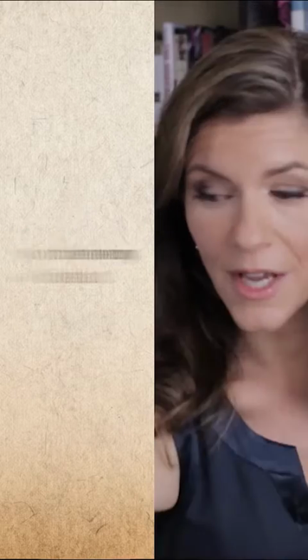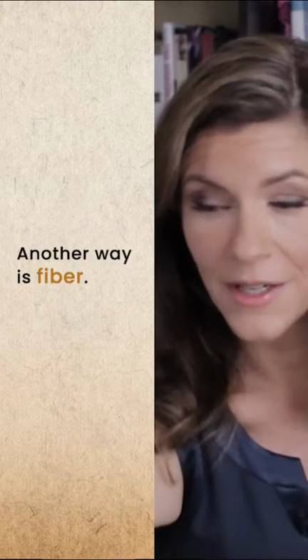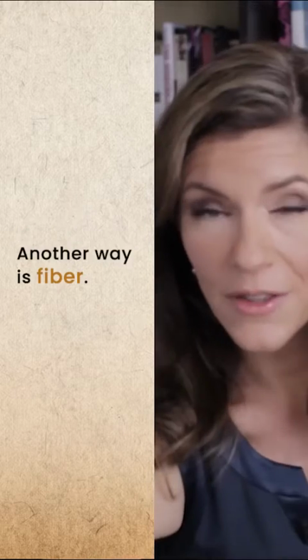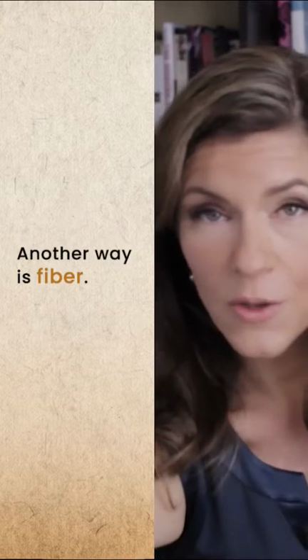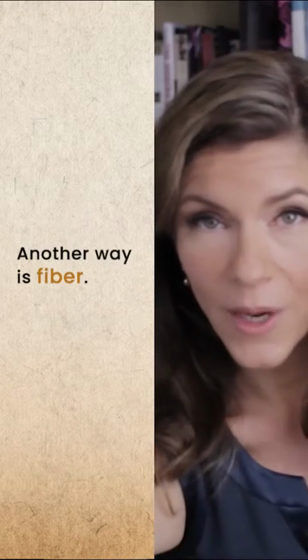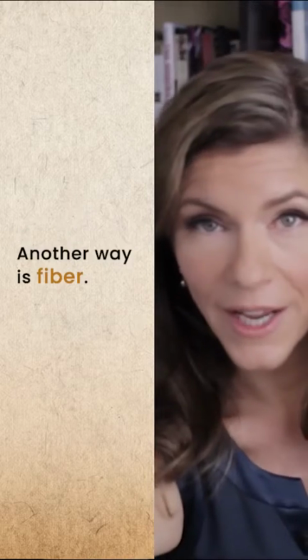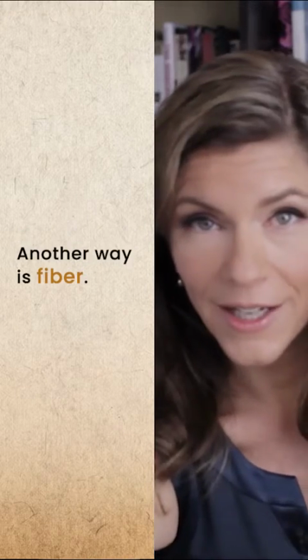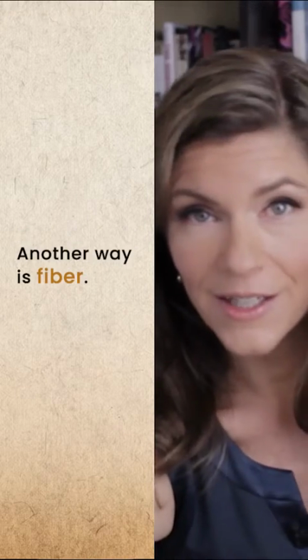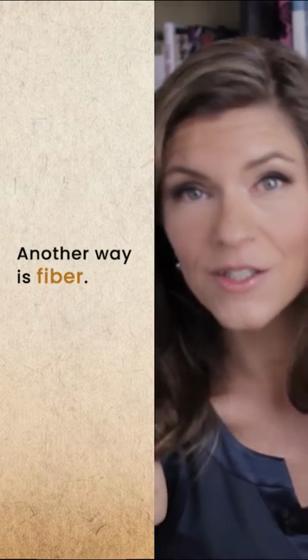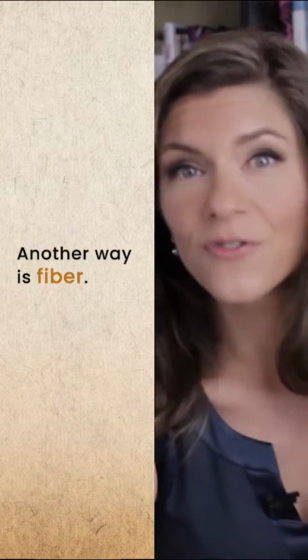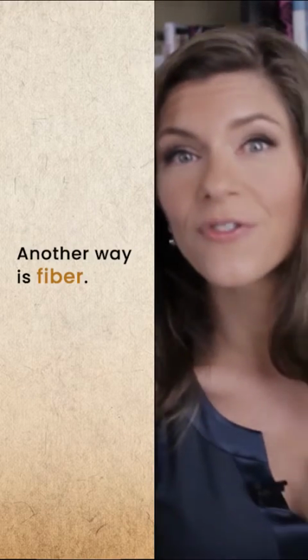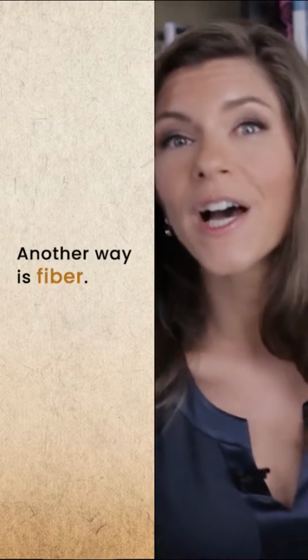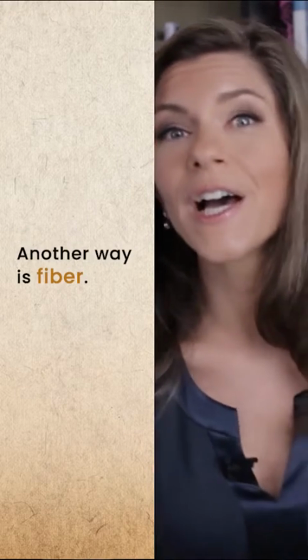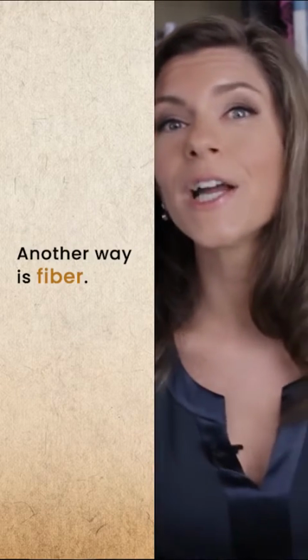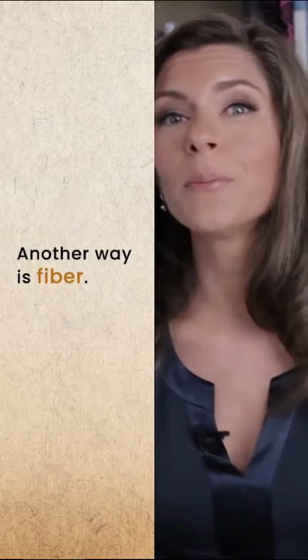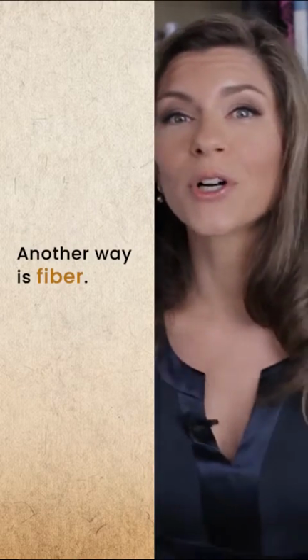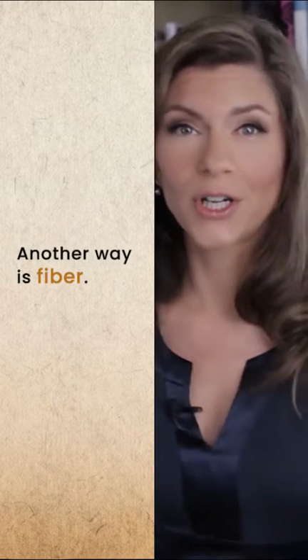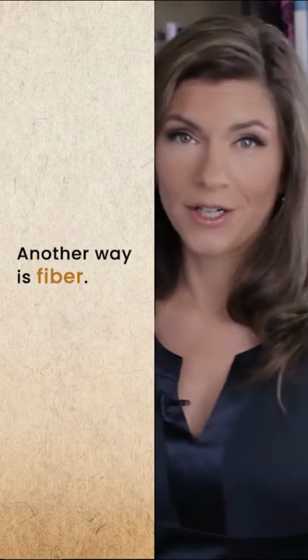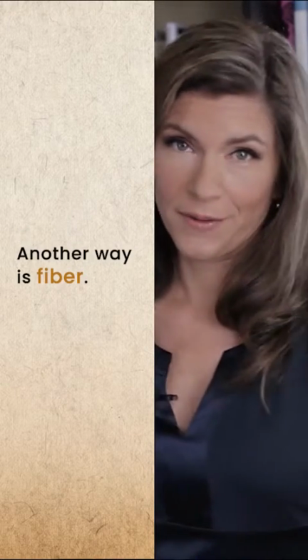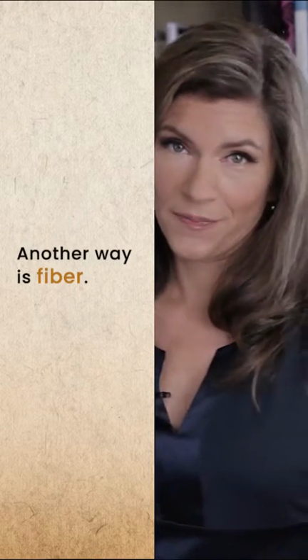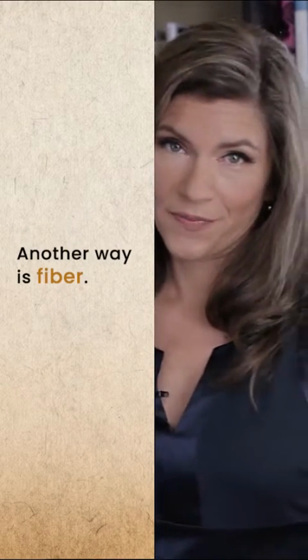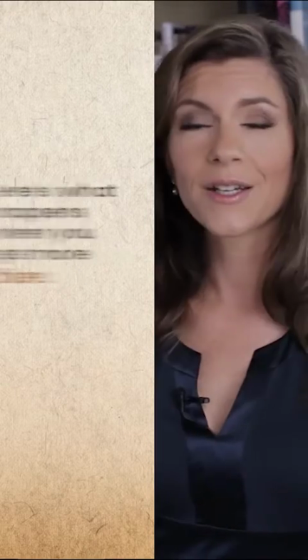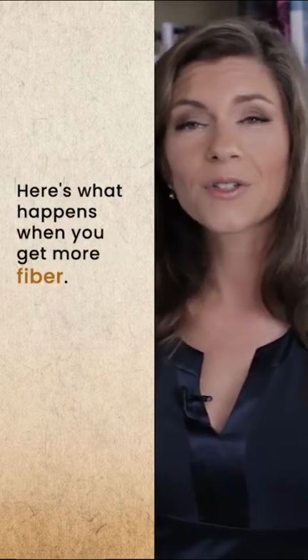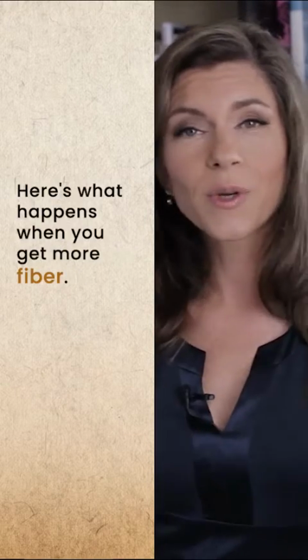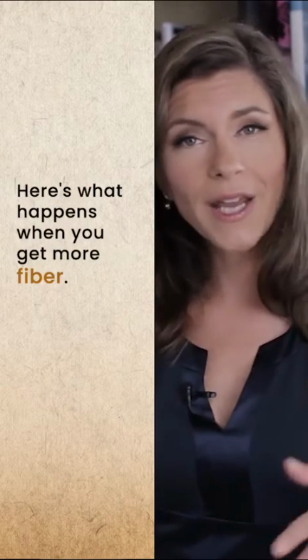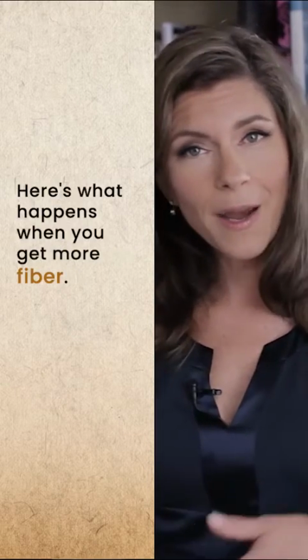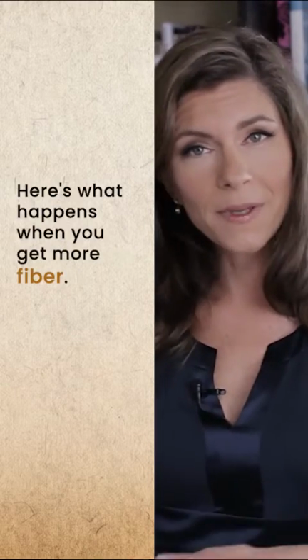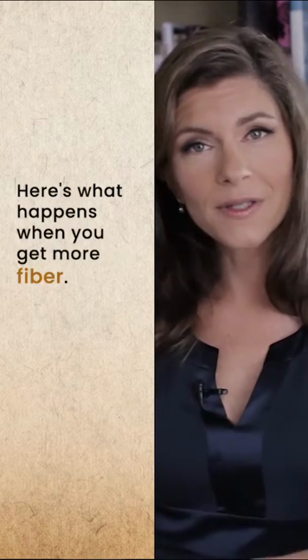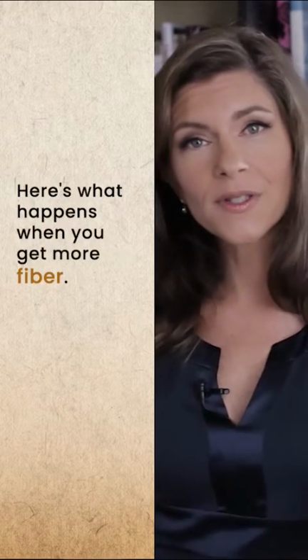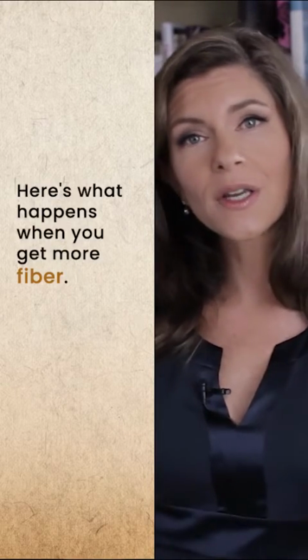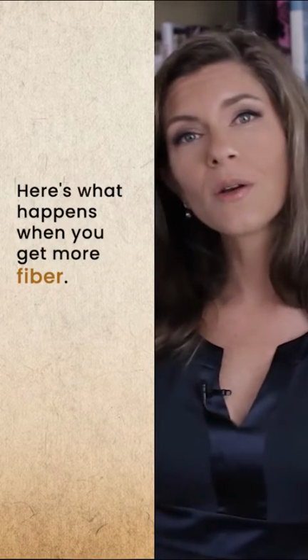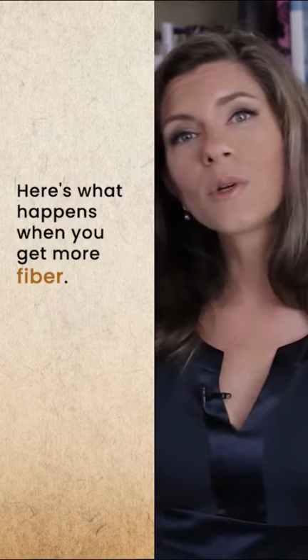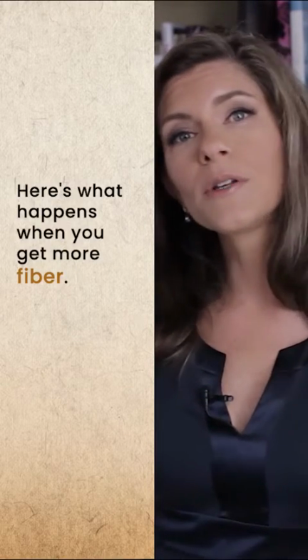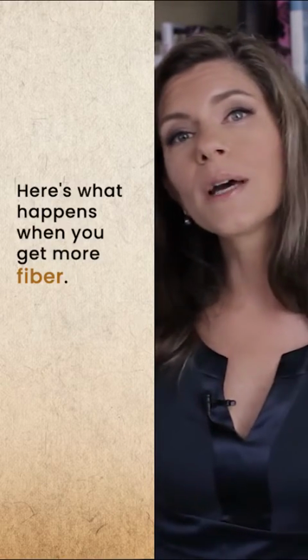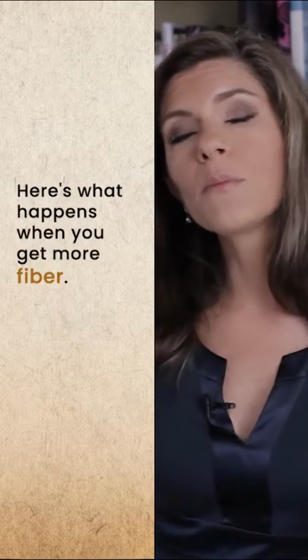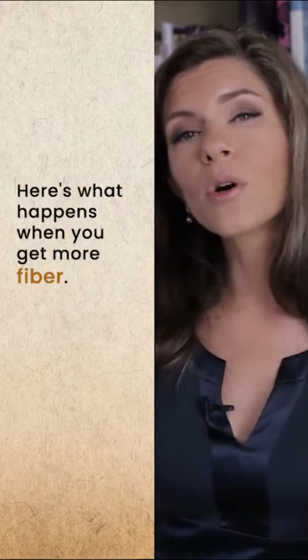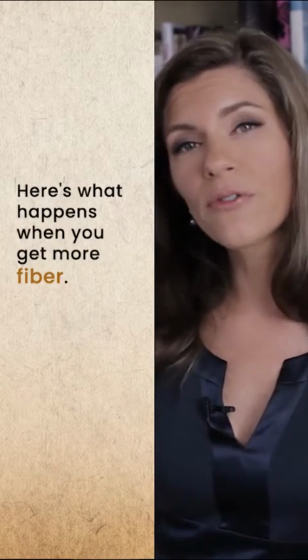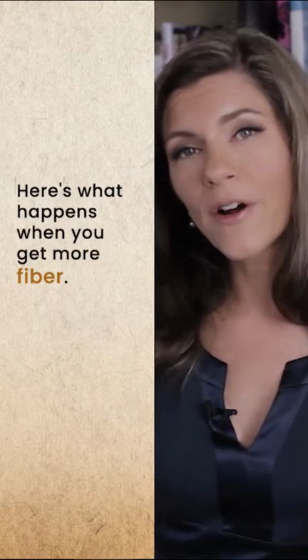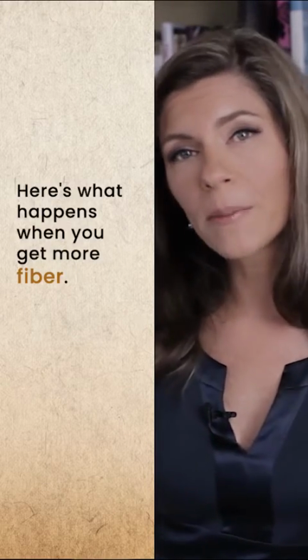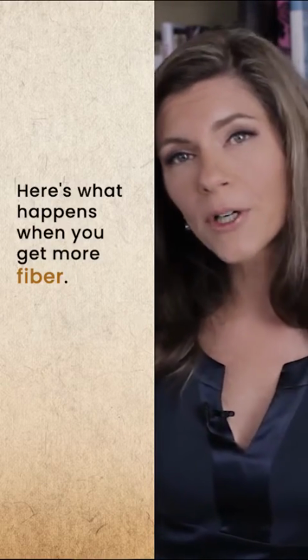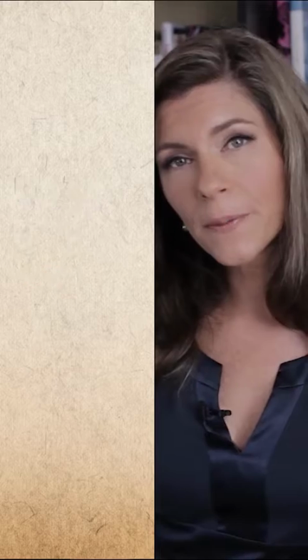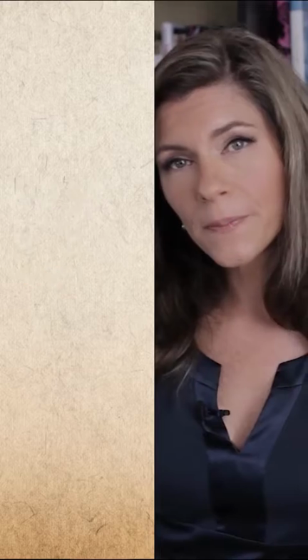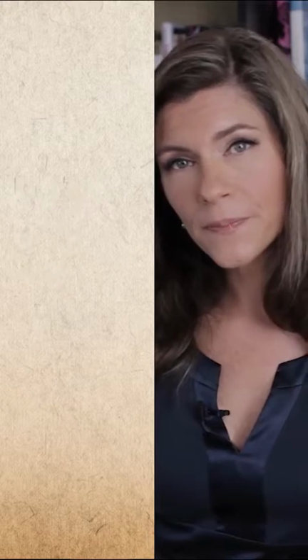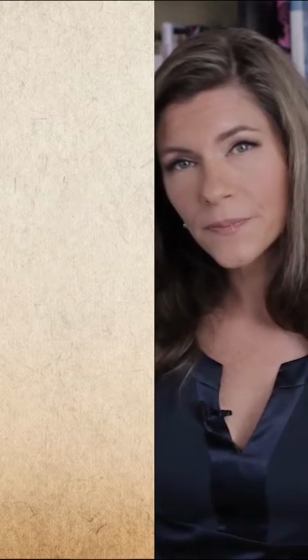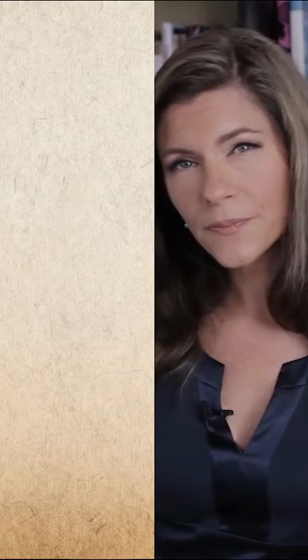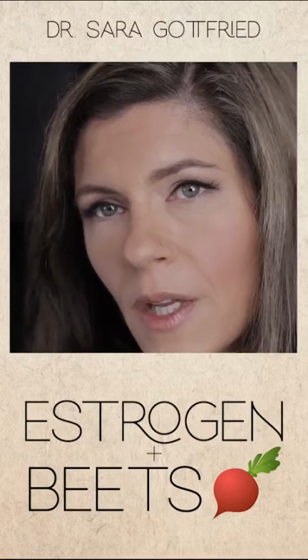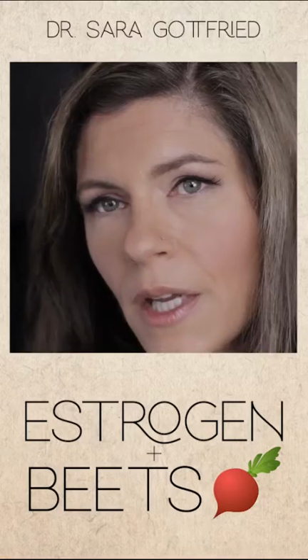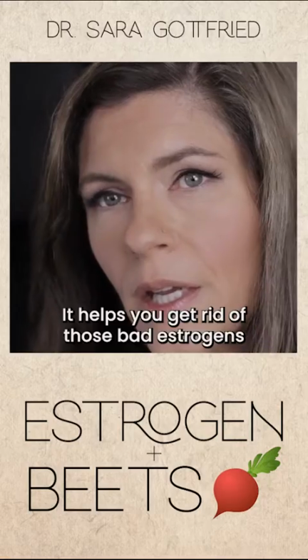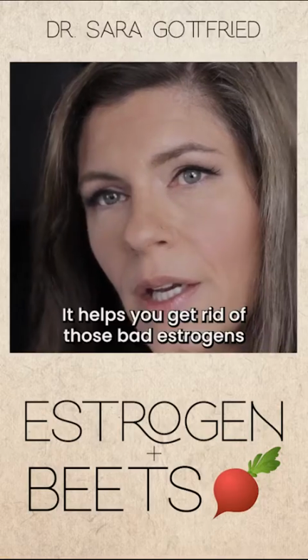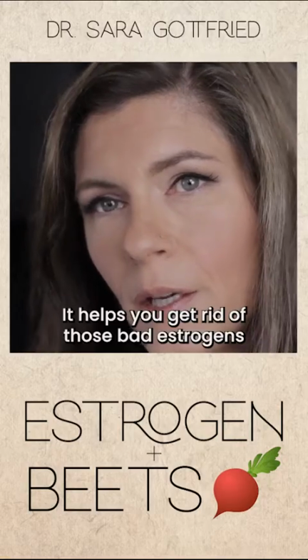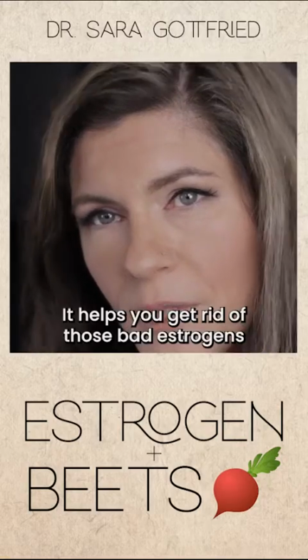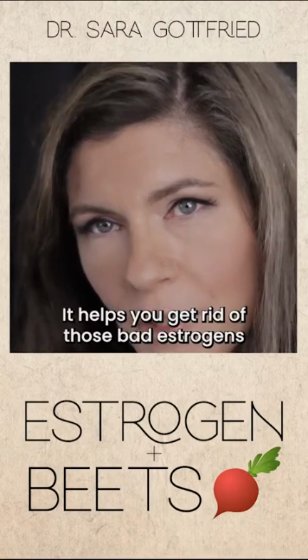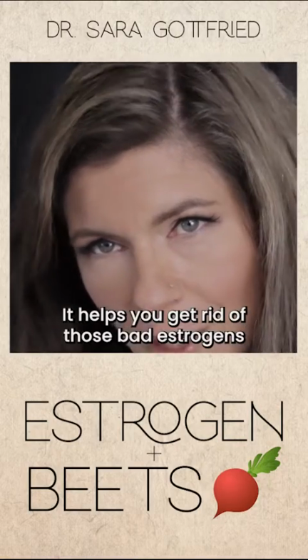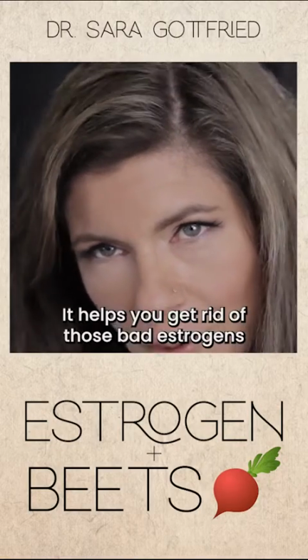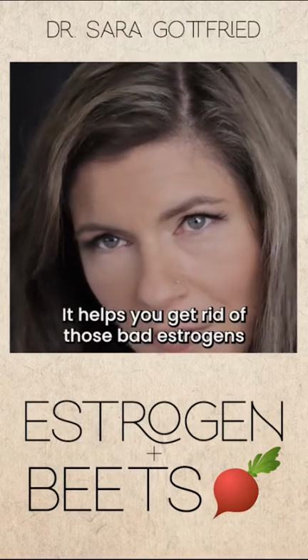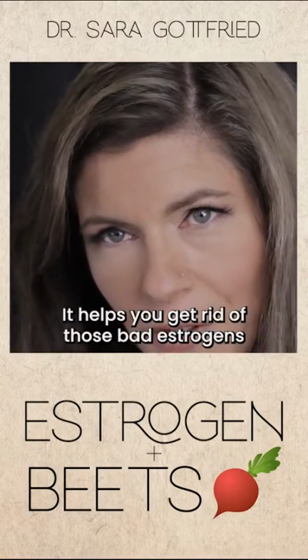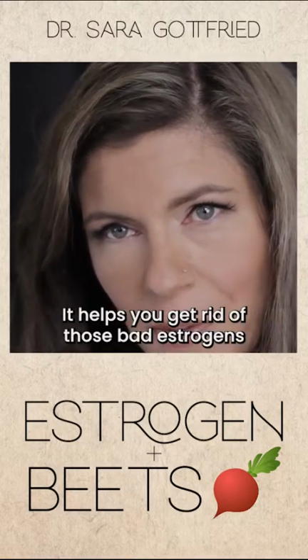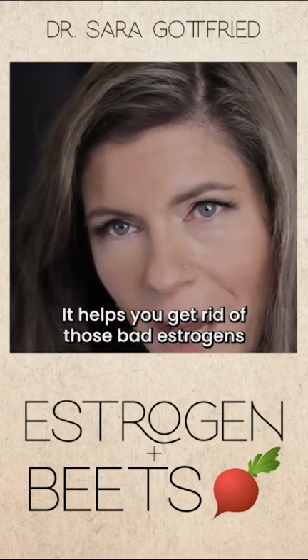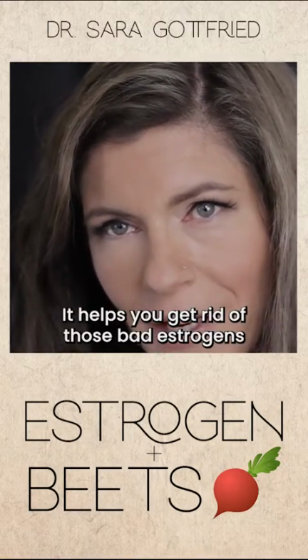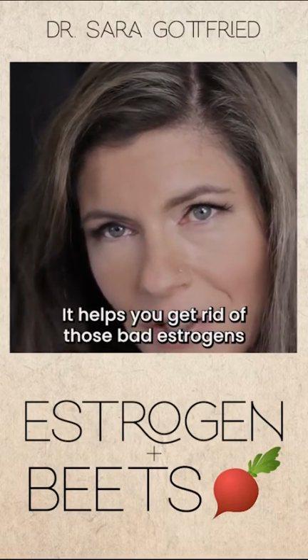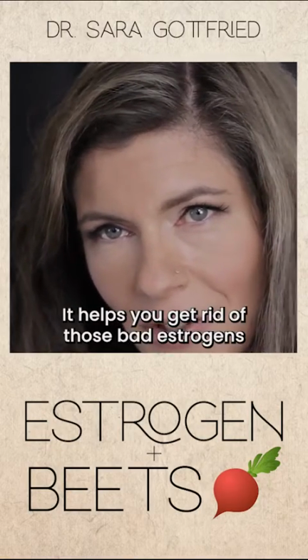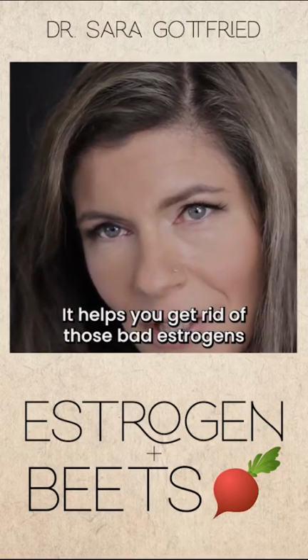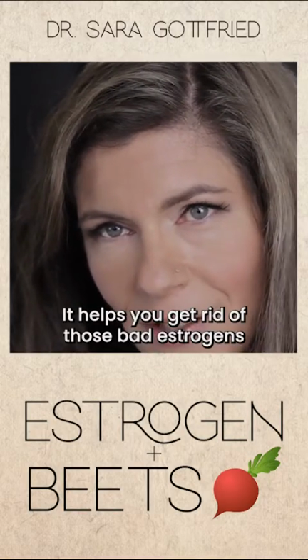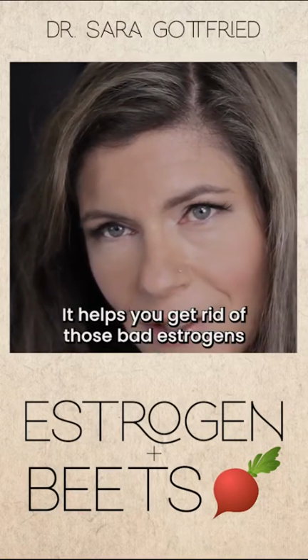Another way is fiber. Here's what happens: when you get more fiber, it helps you get rid of those bad estrogens.